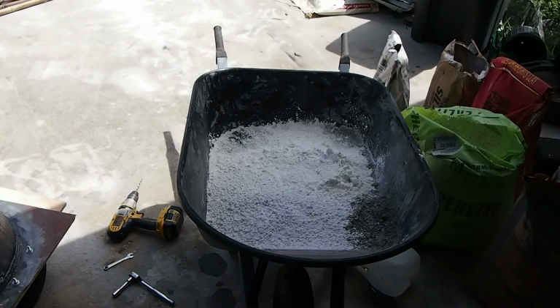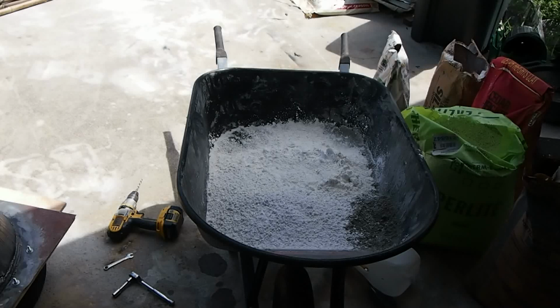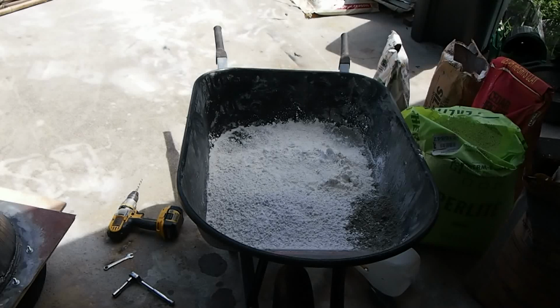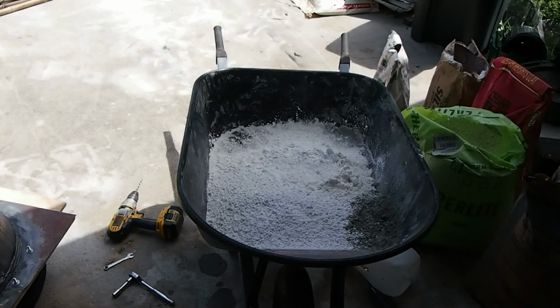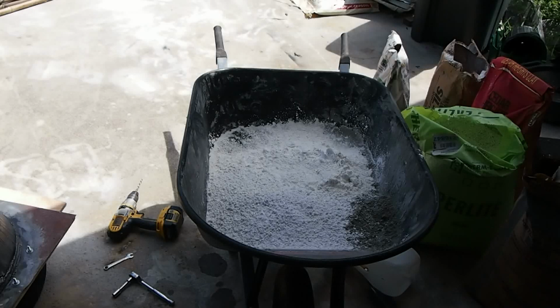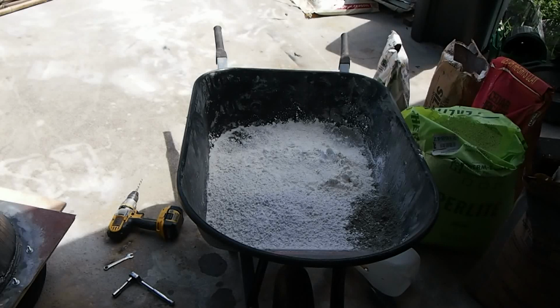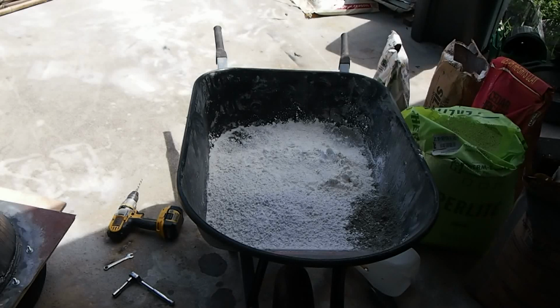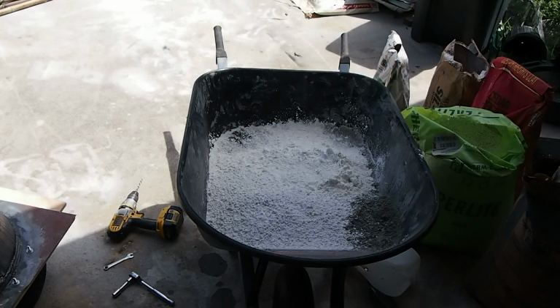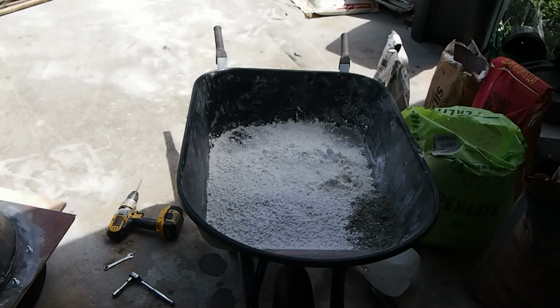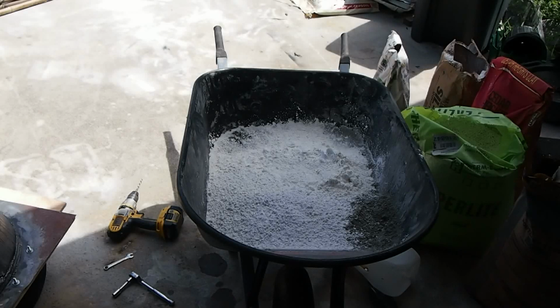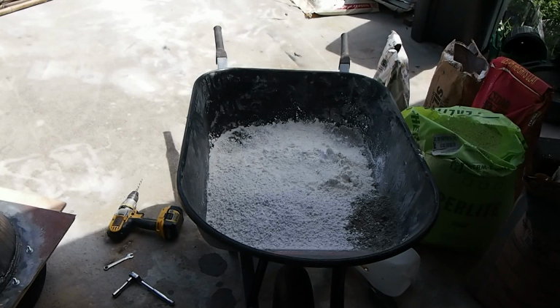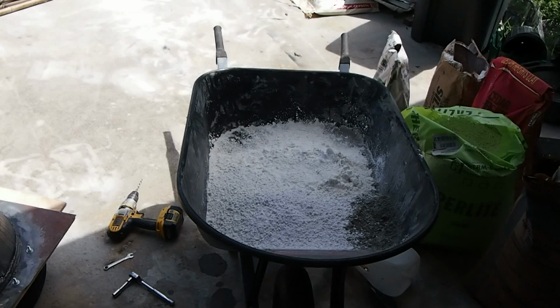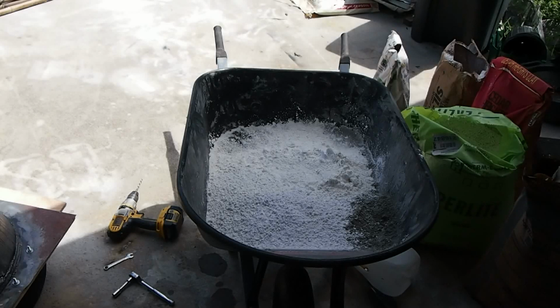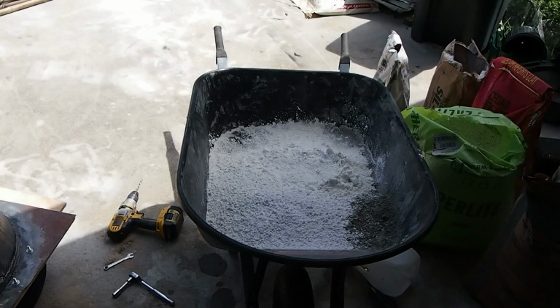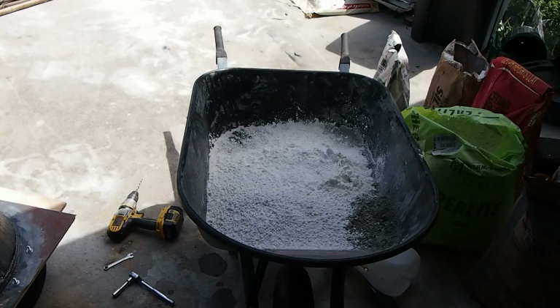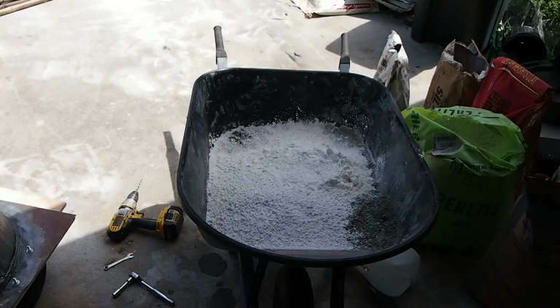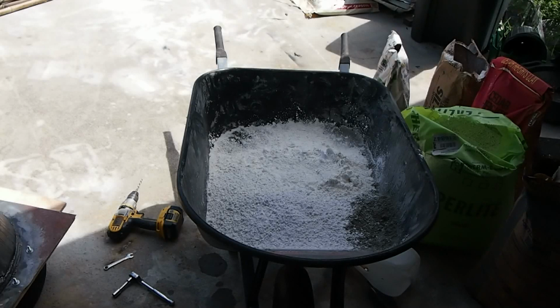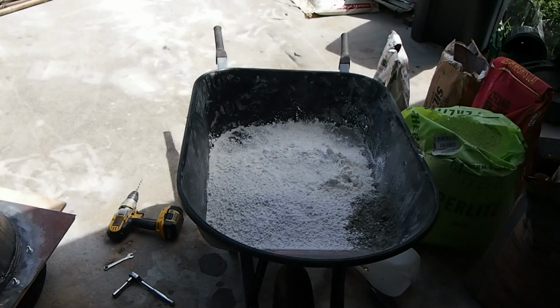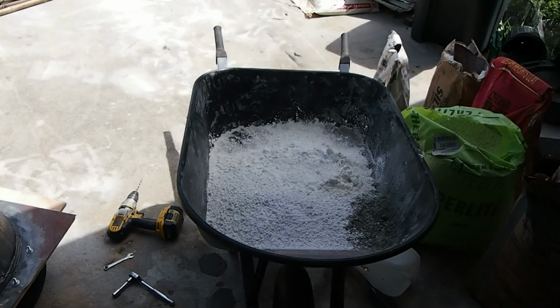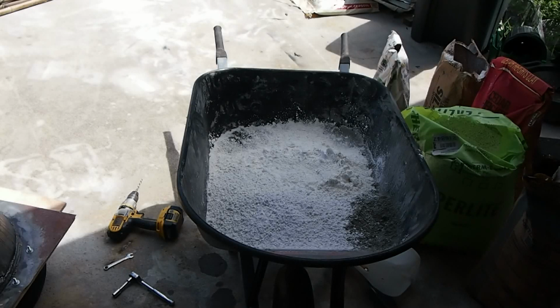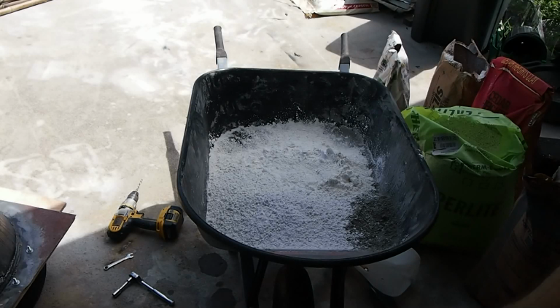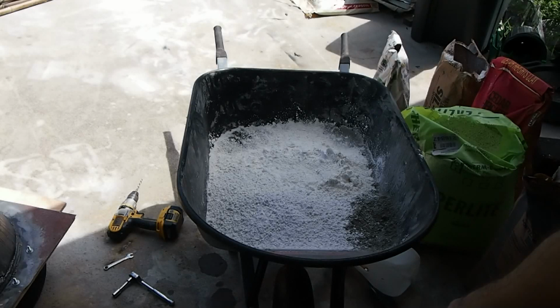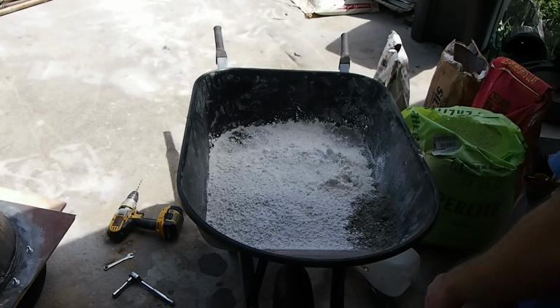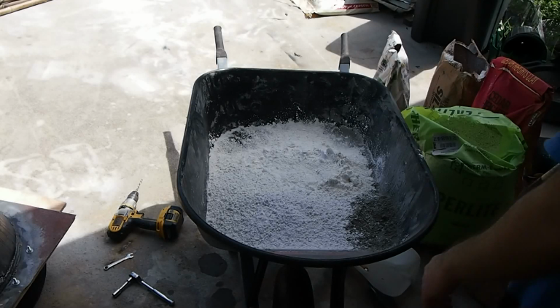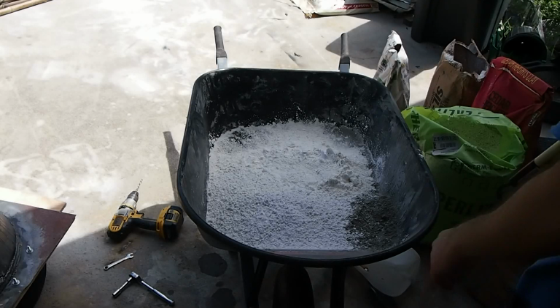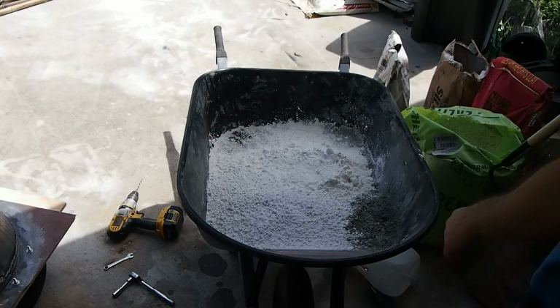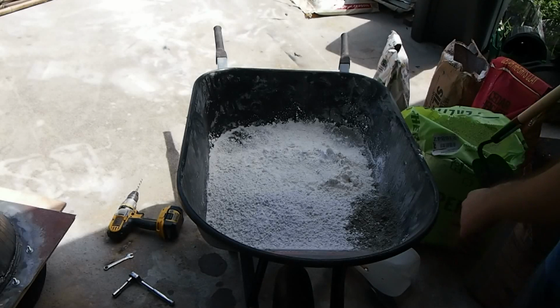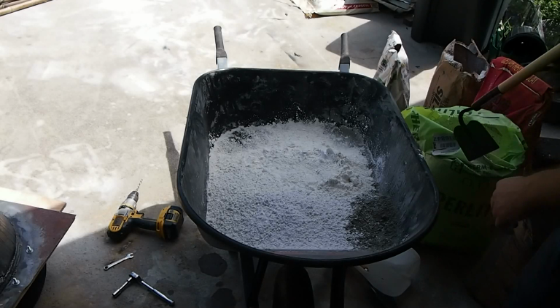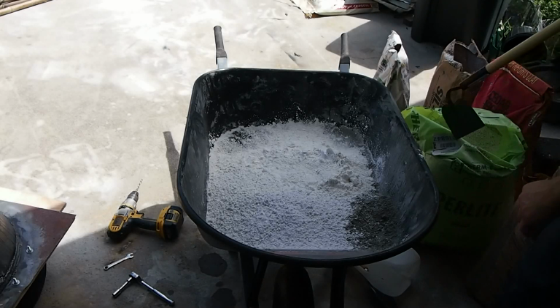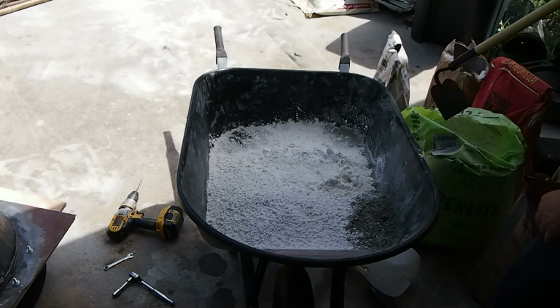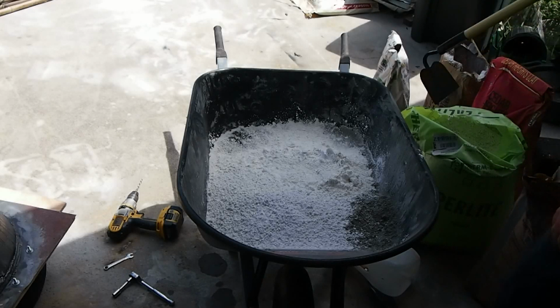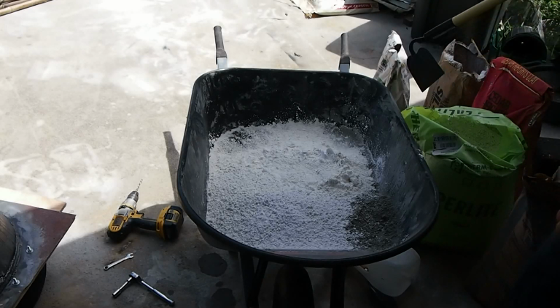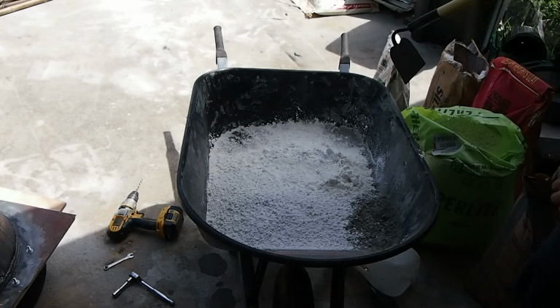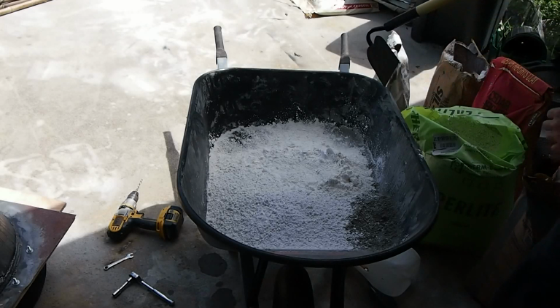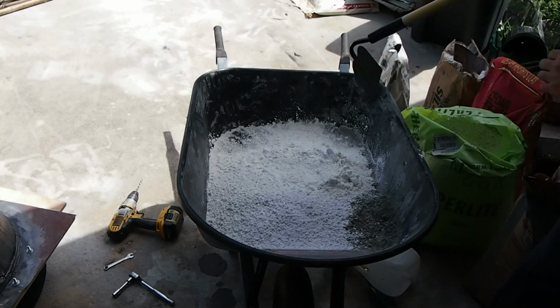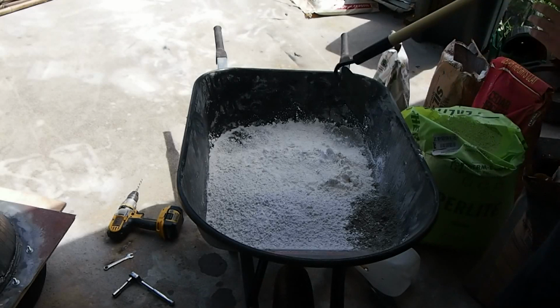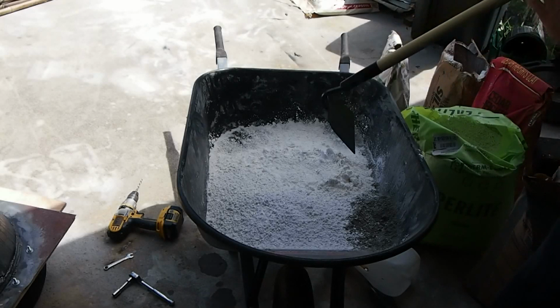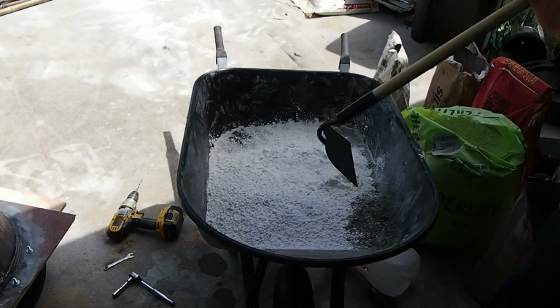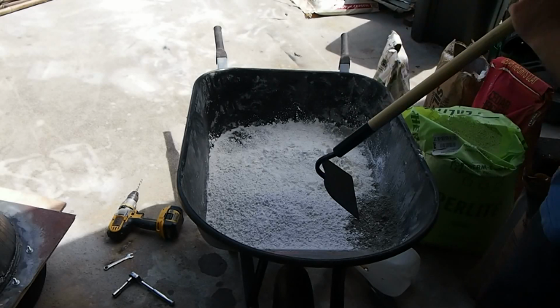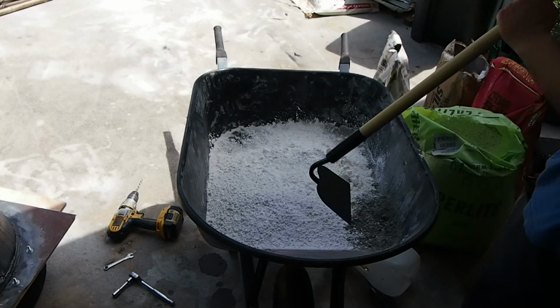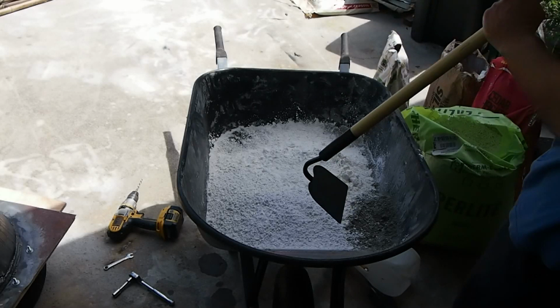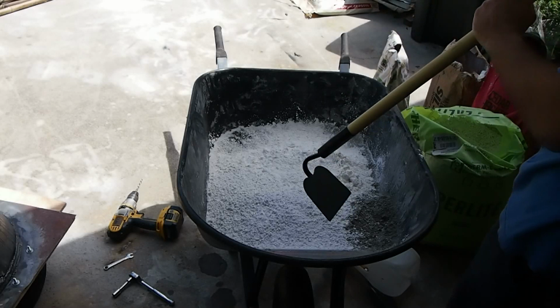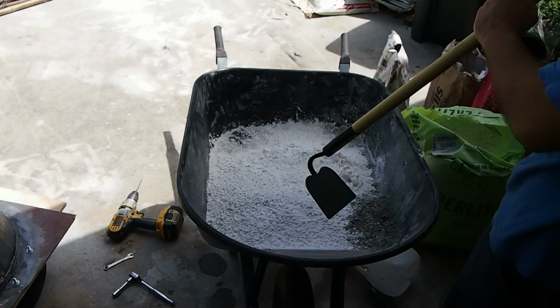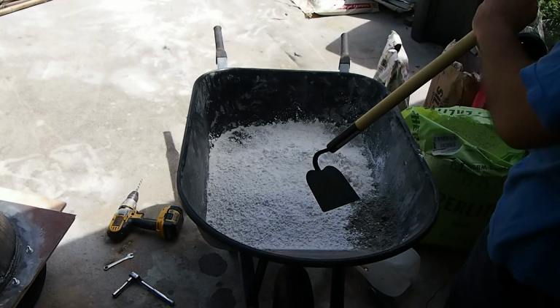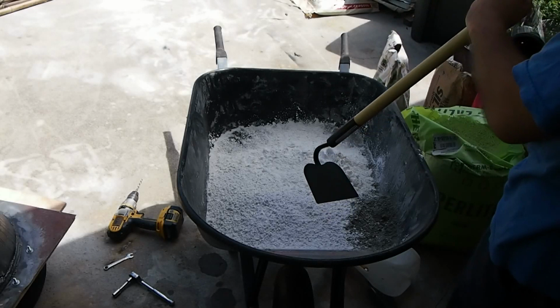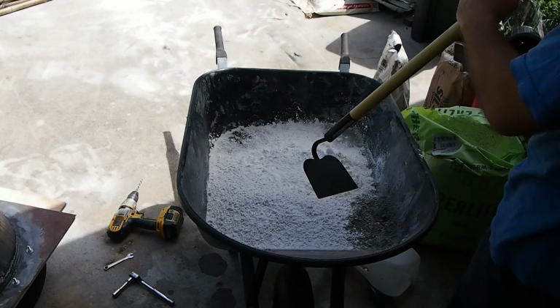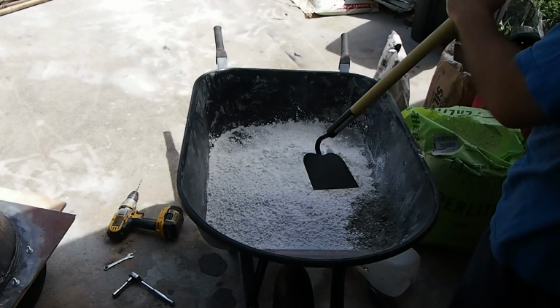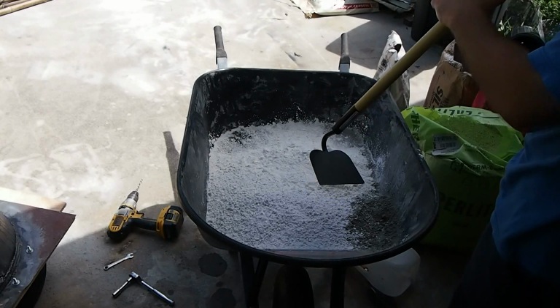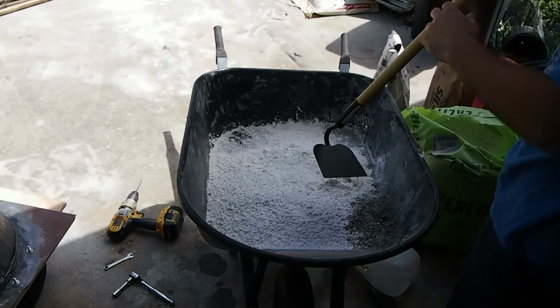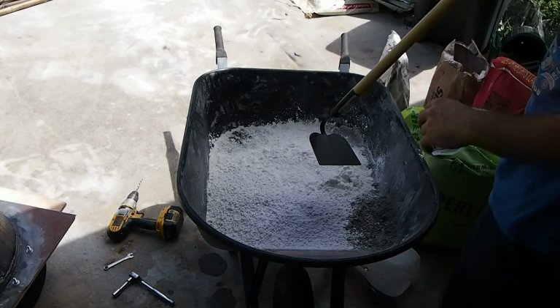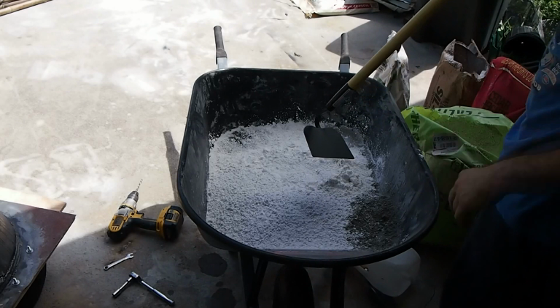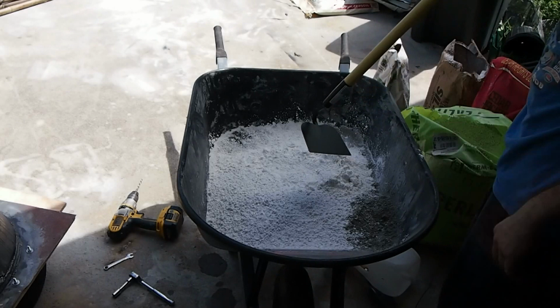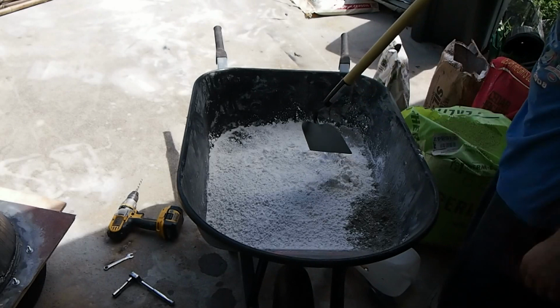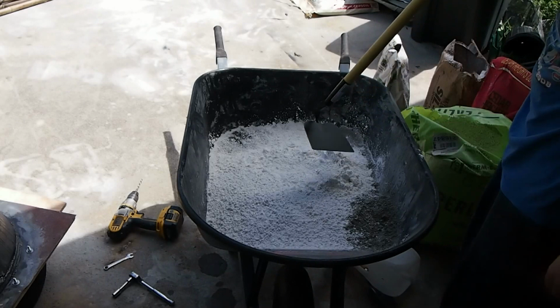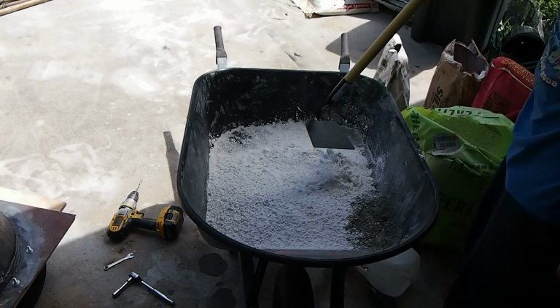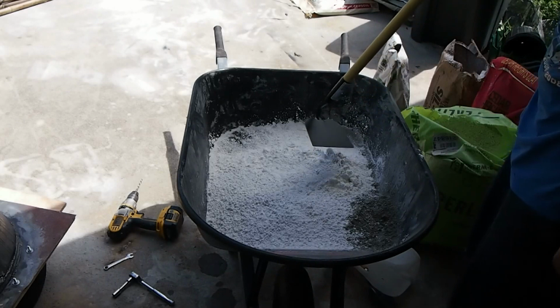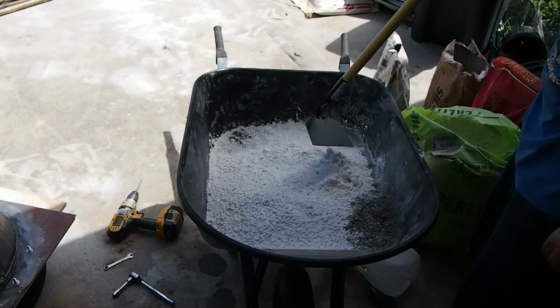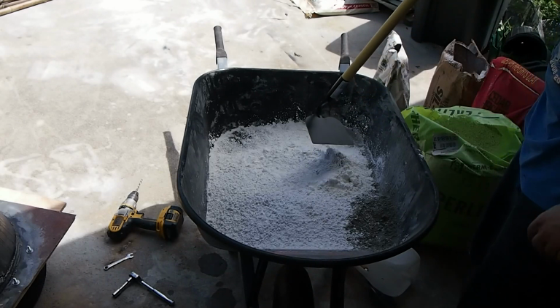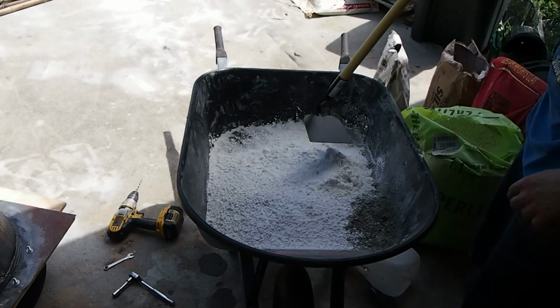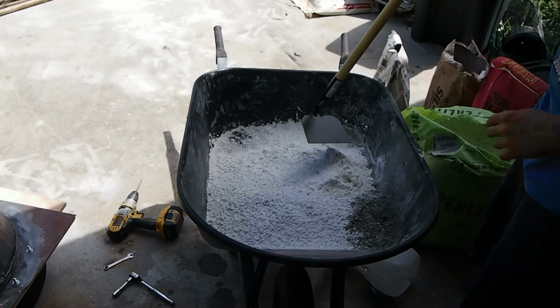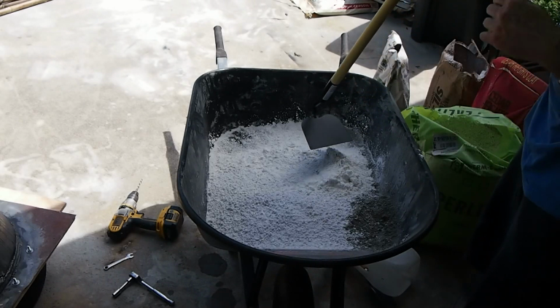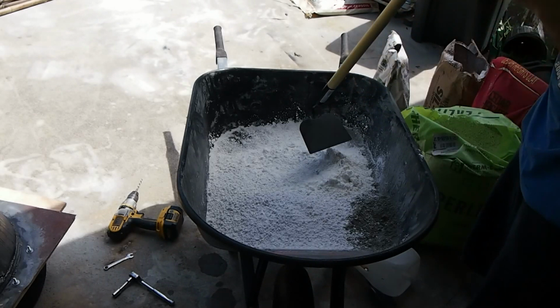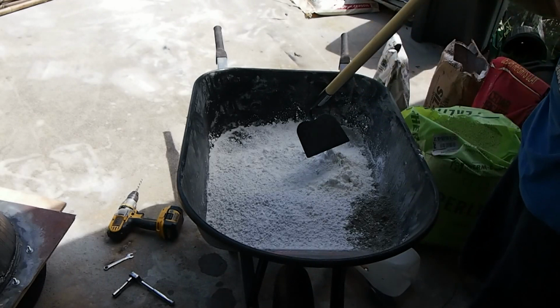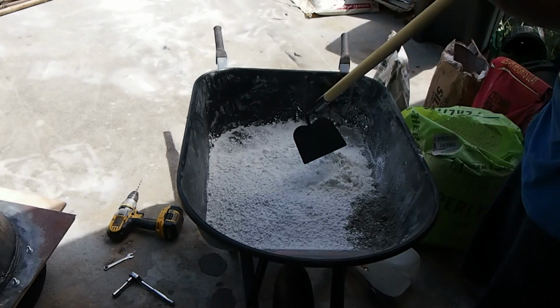This is John for PowerYourself.com. This is part two of the casting of the refractory hearth.